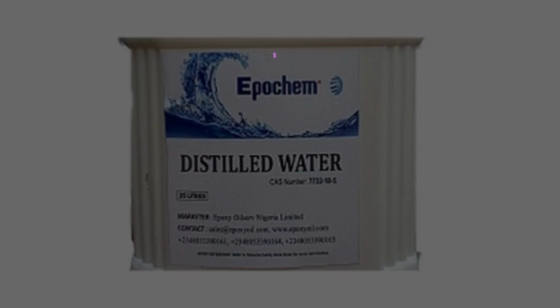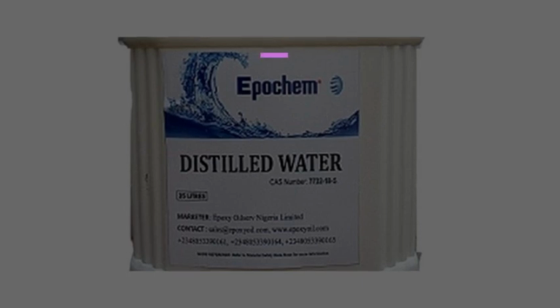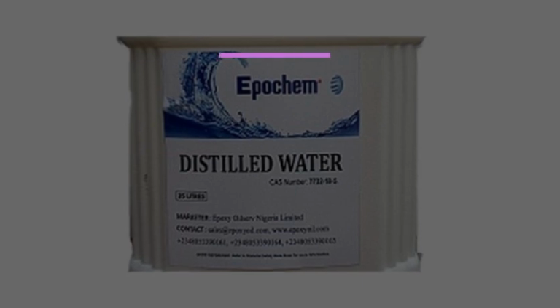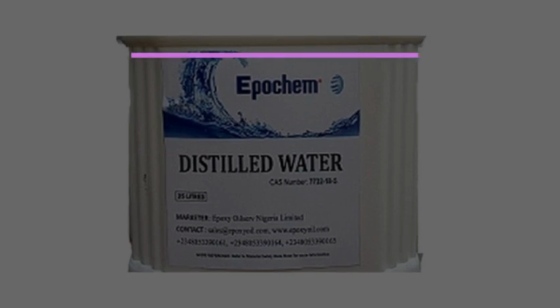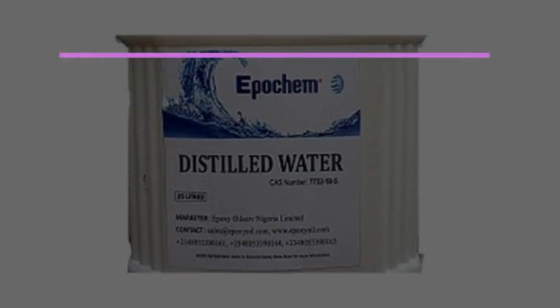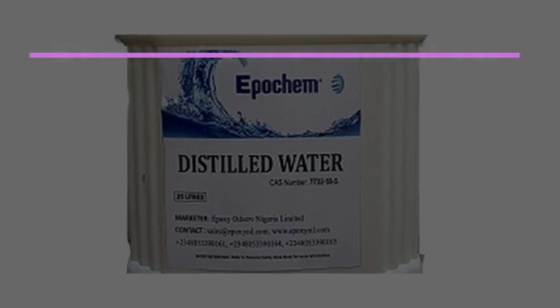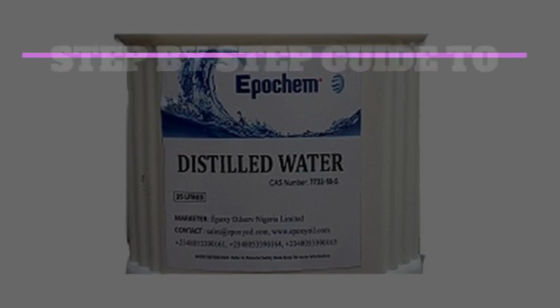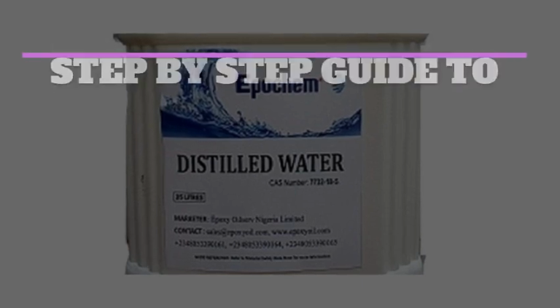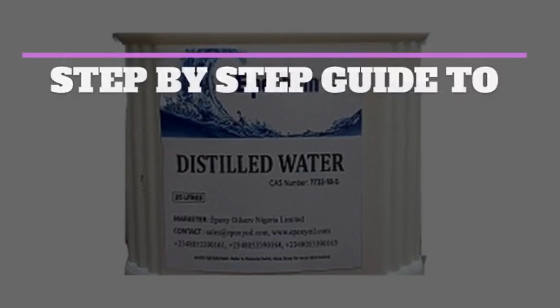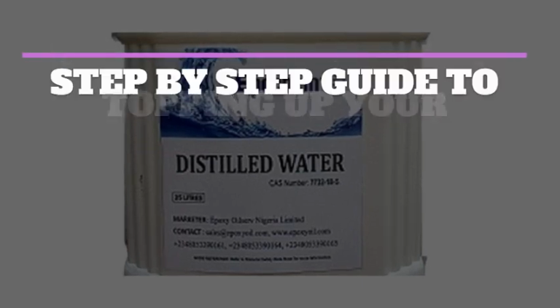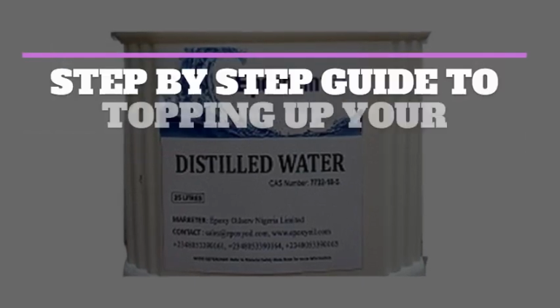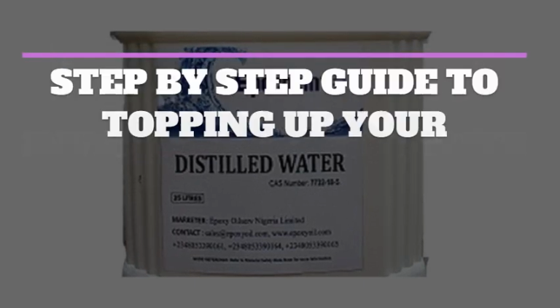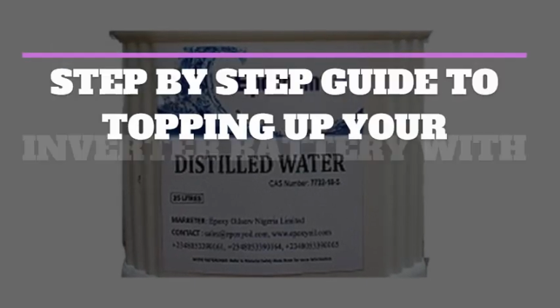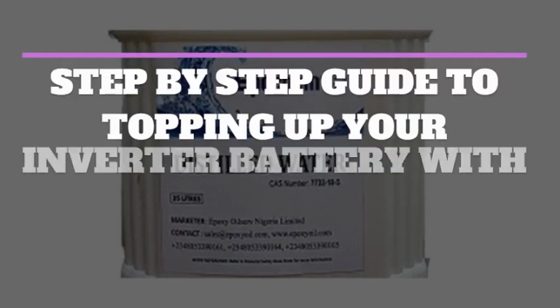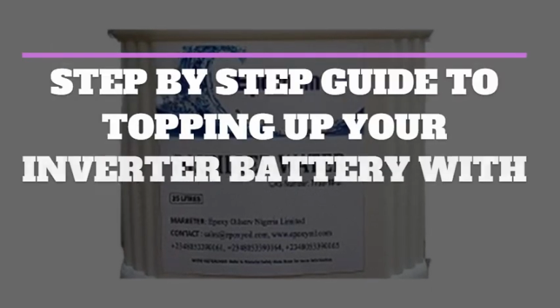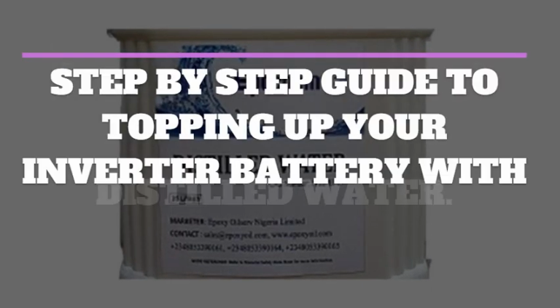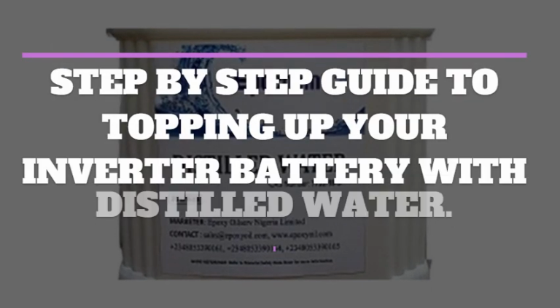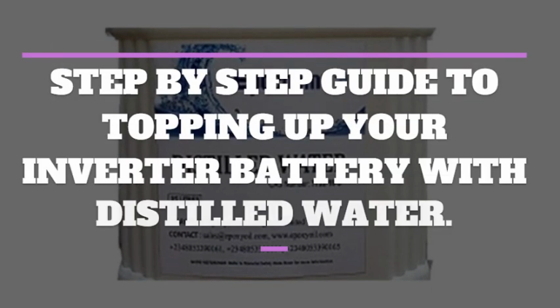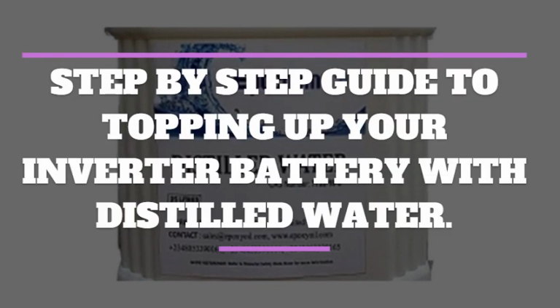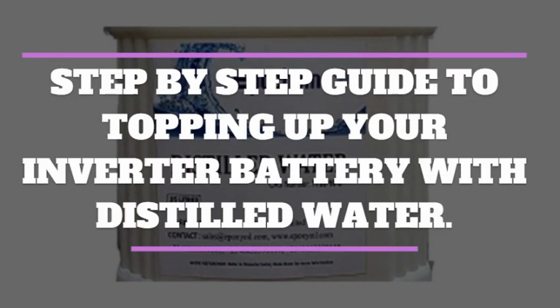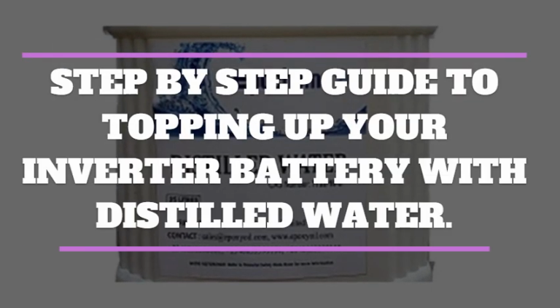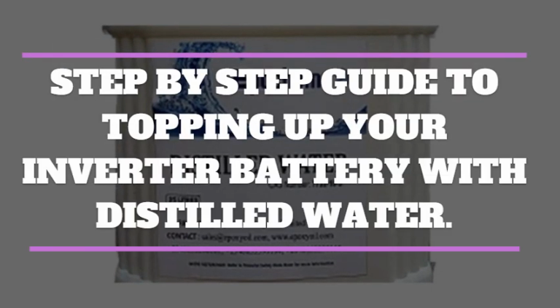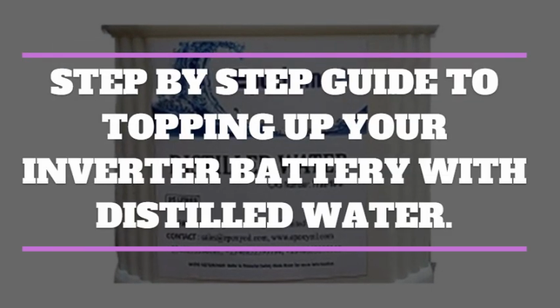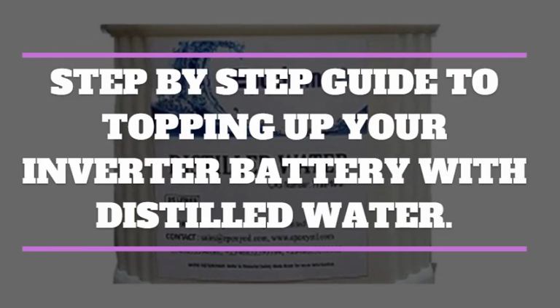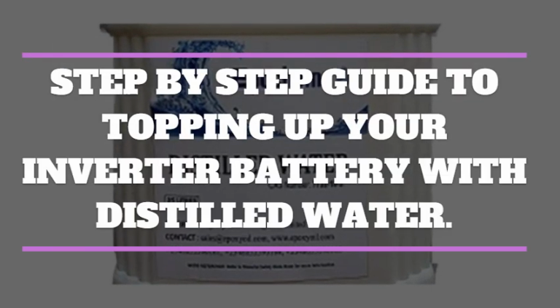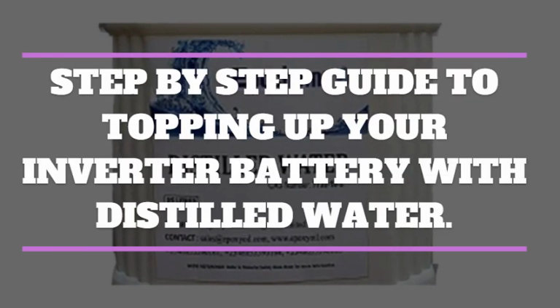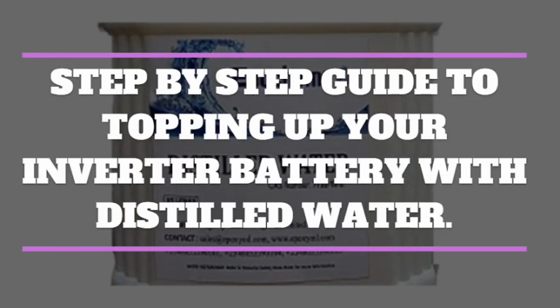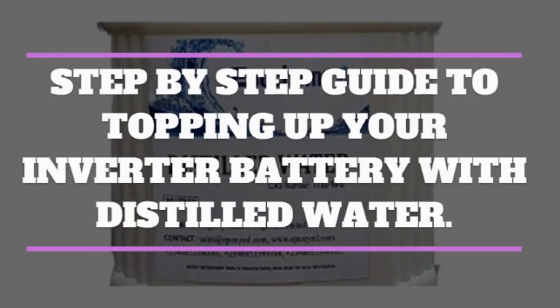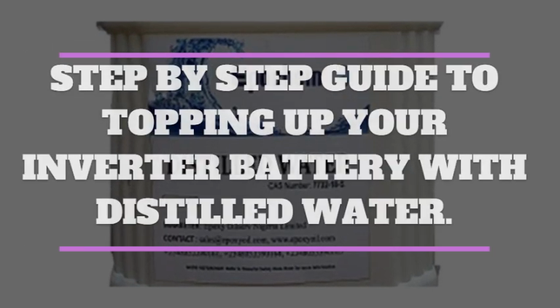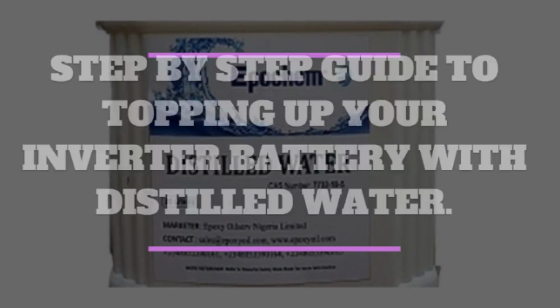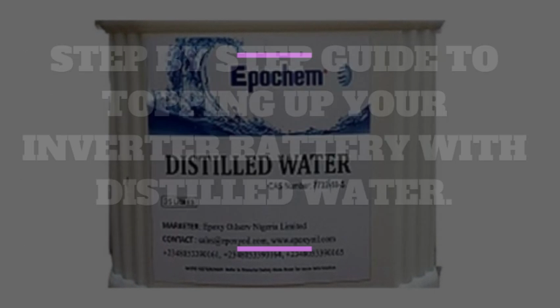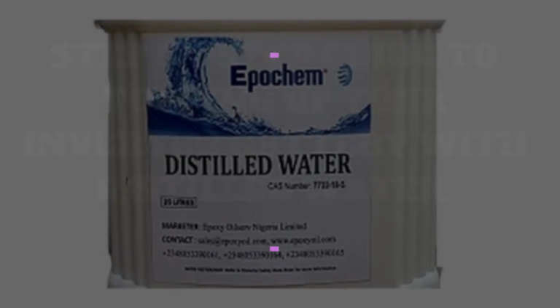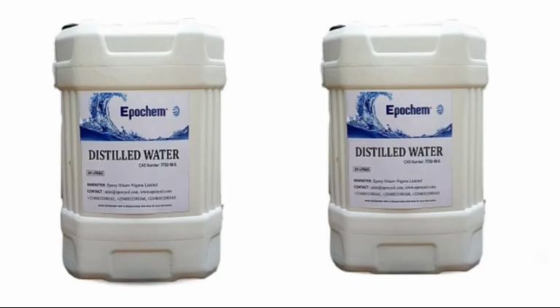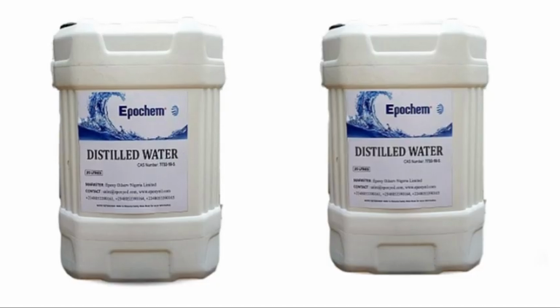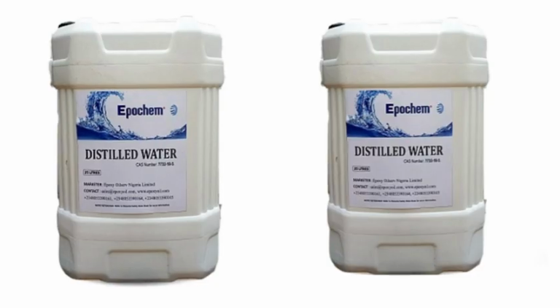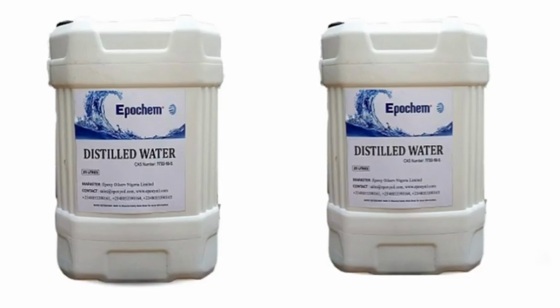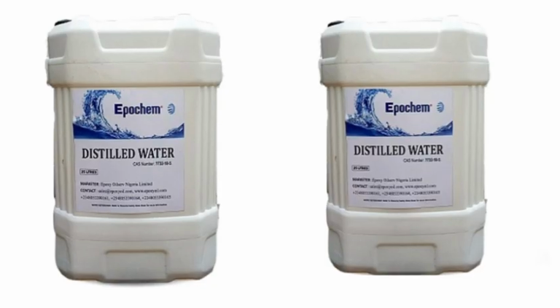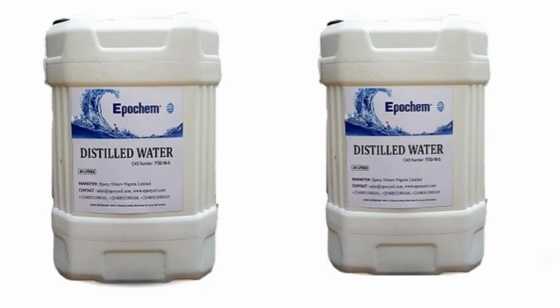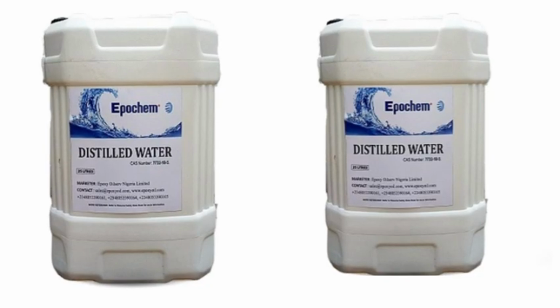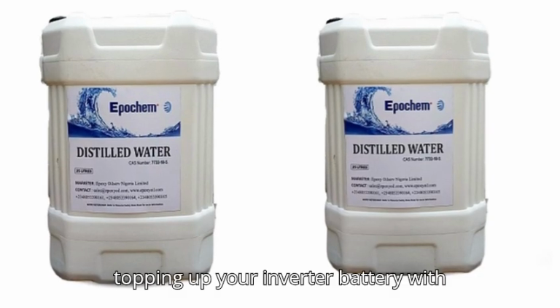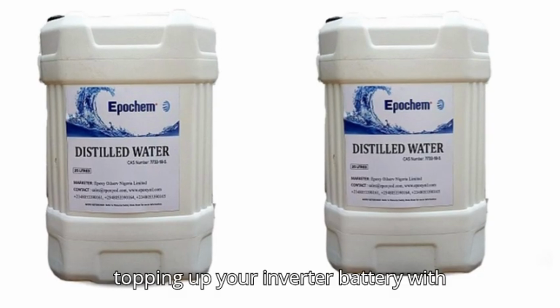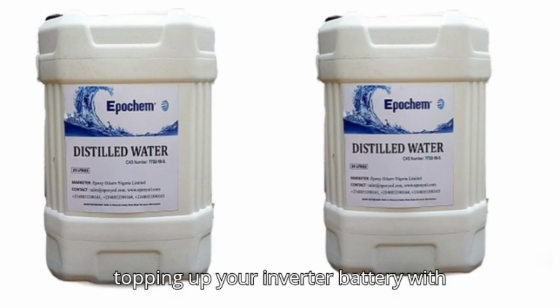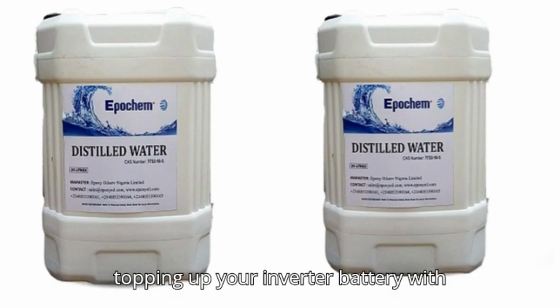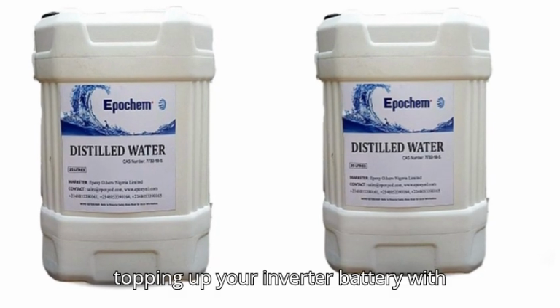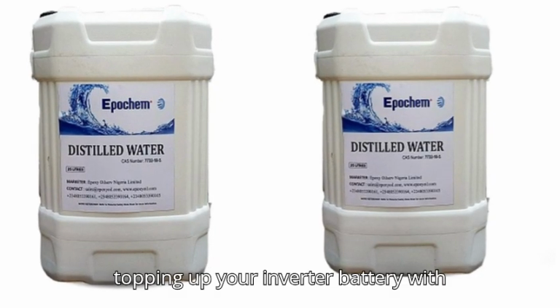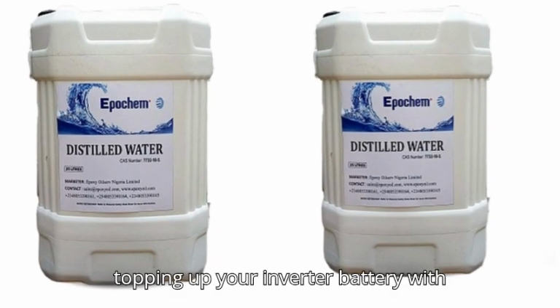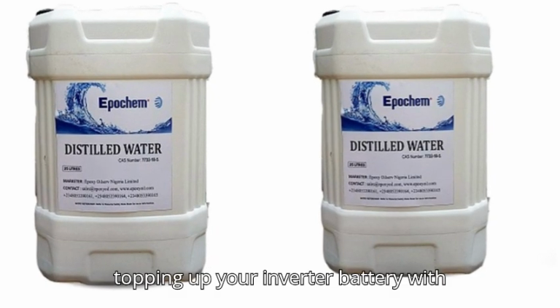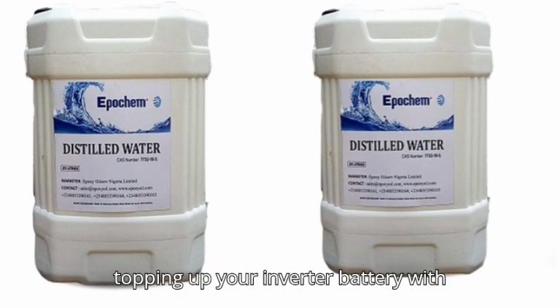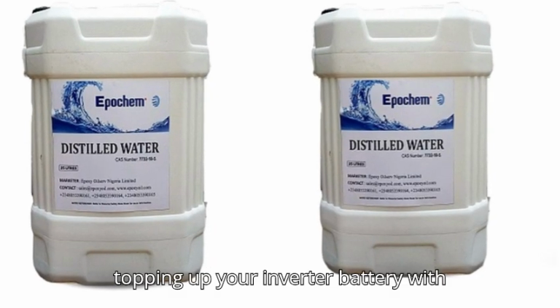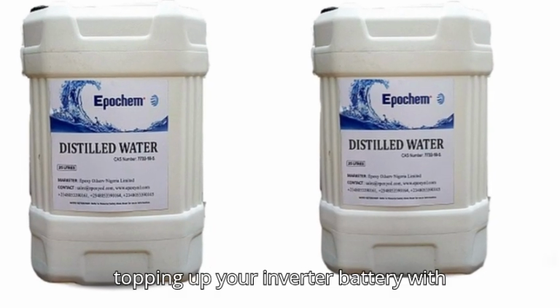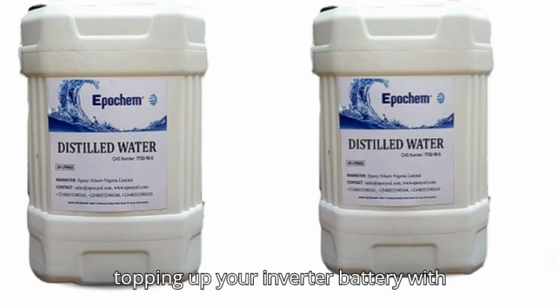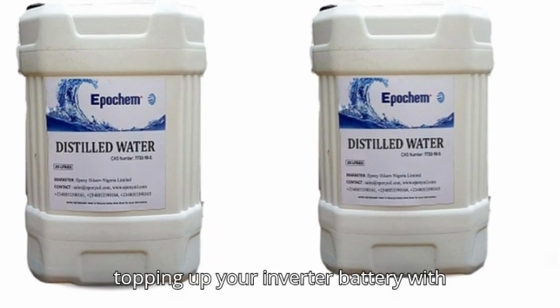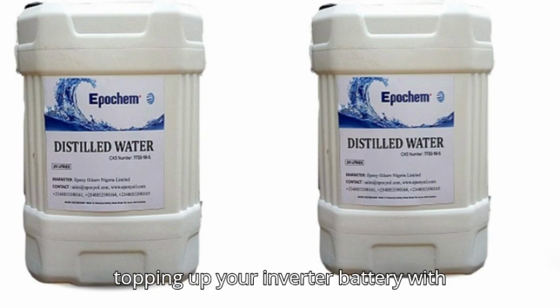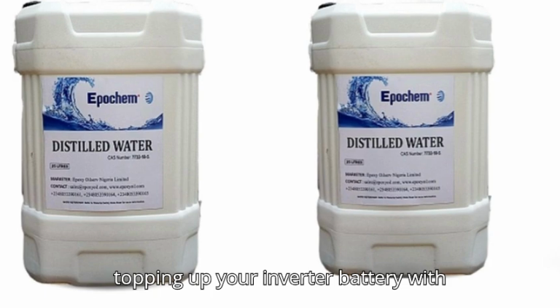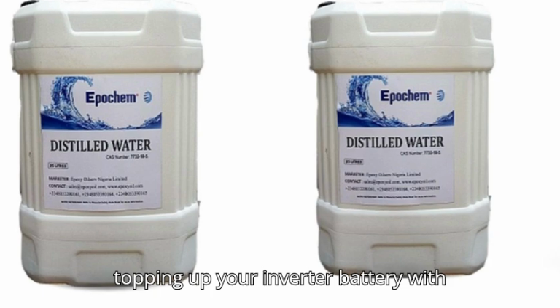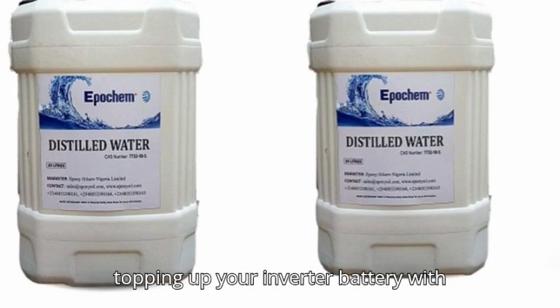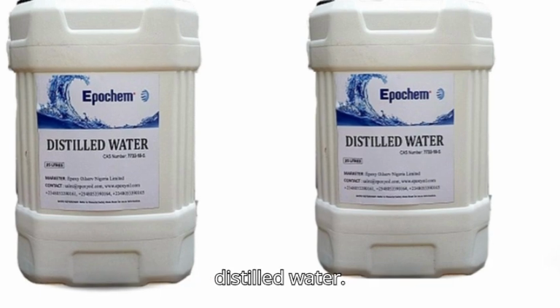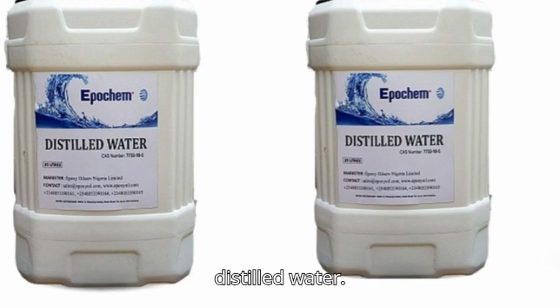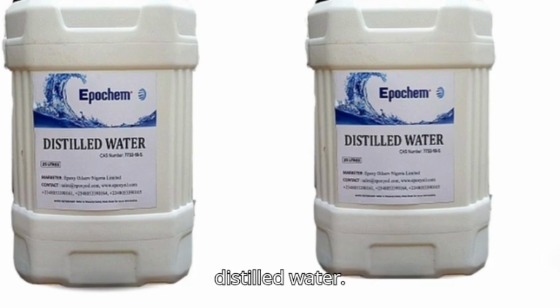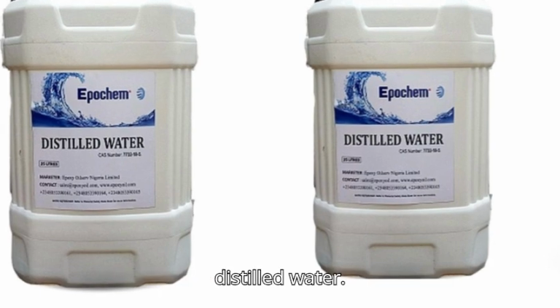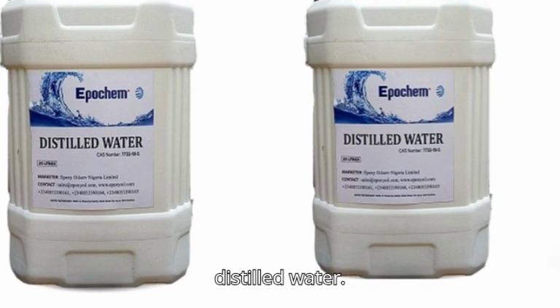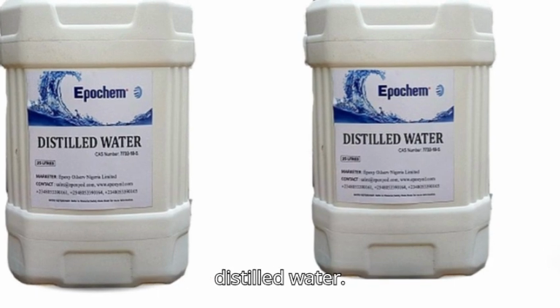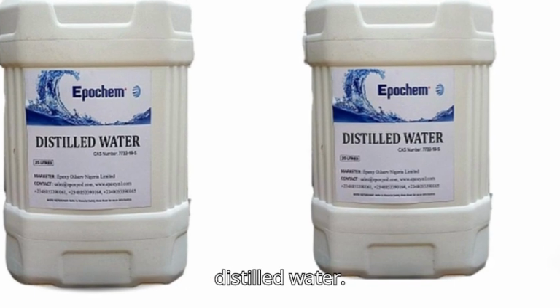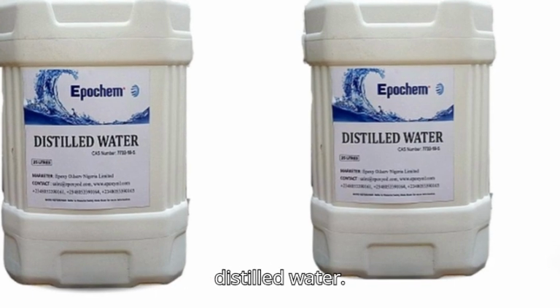Hello and welcome. We will be exploring a step-by-step guide to topping up your inverter battery with distilled water.